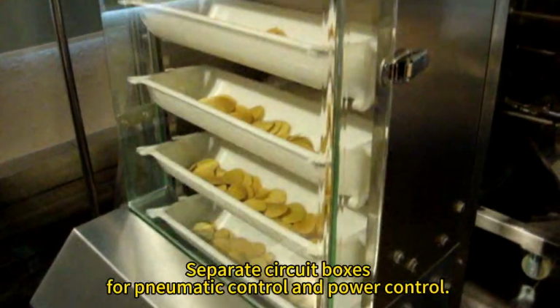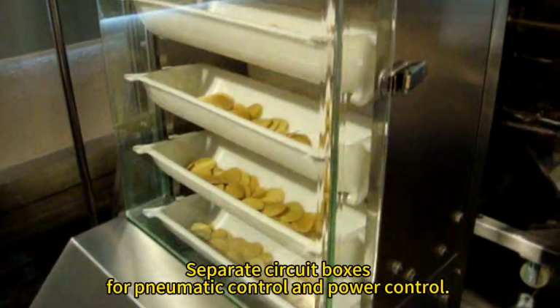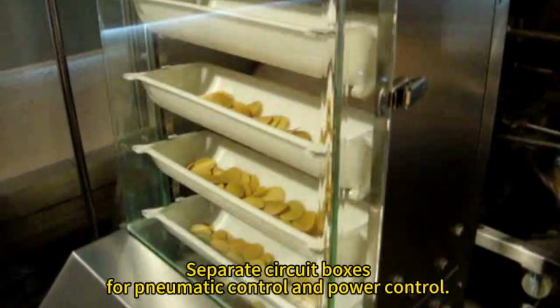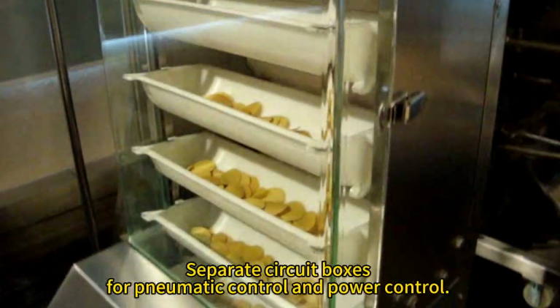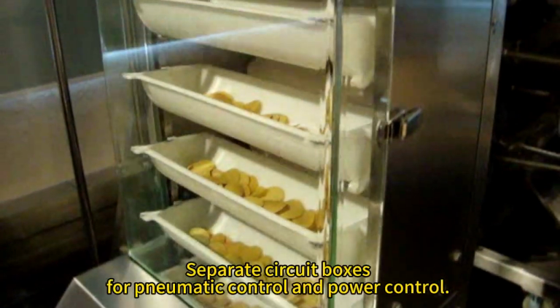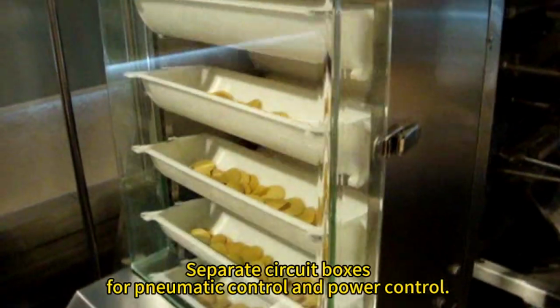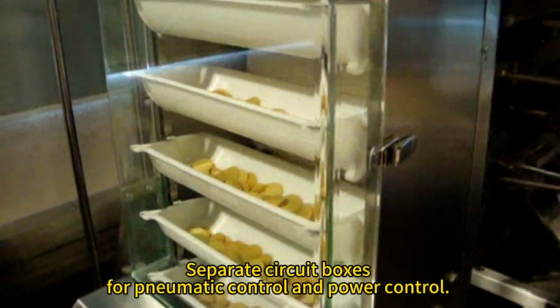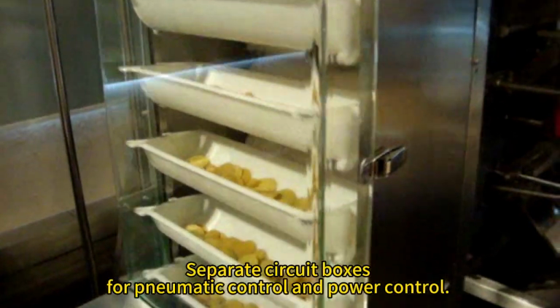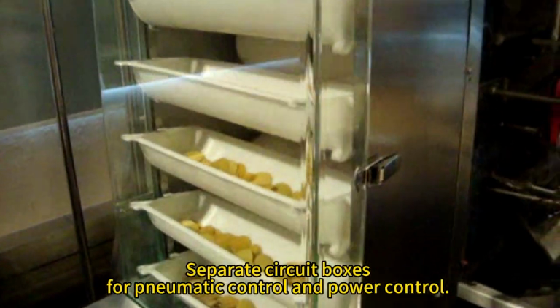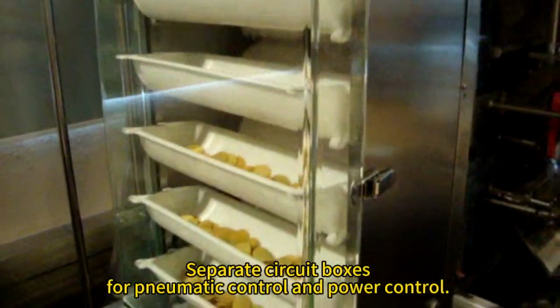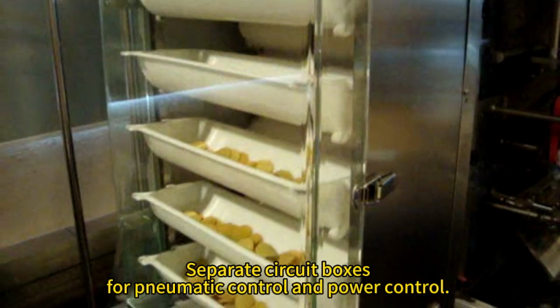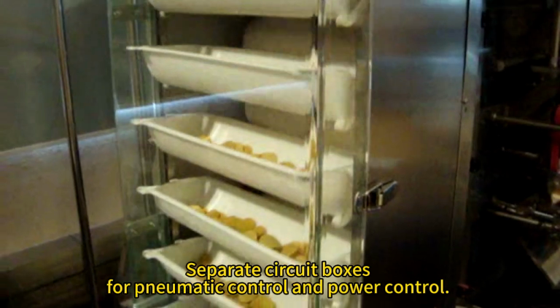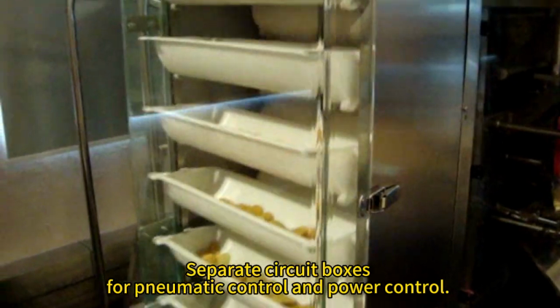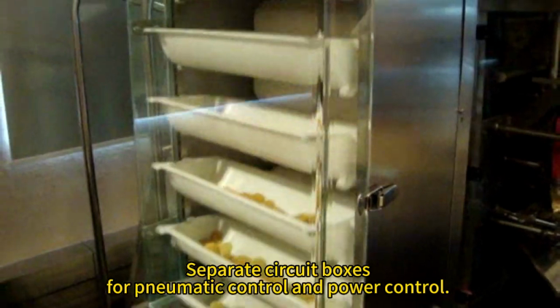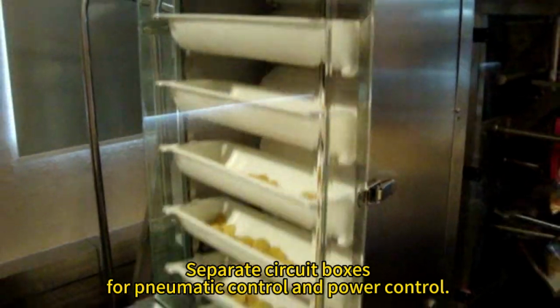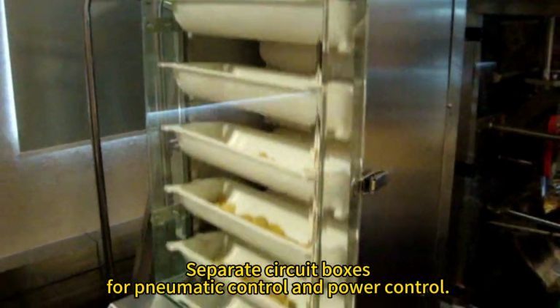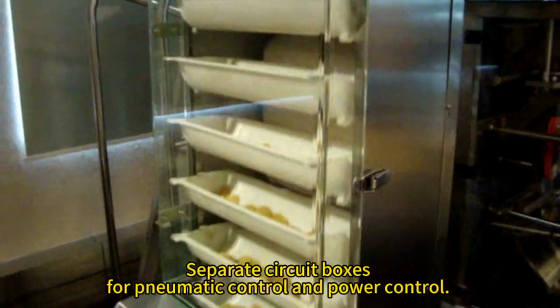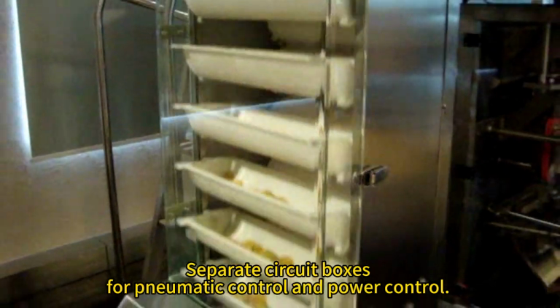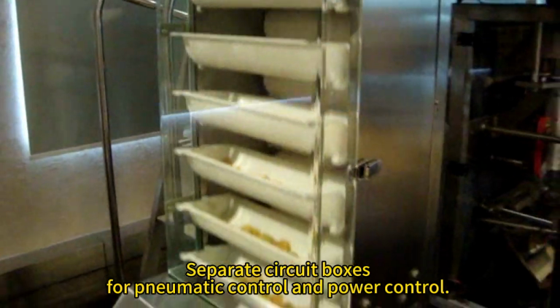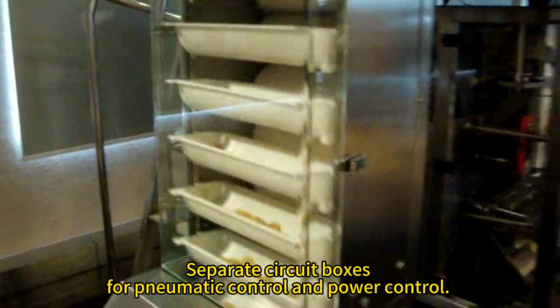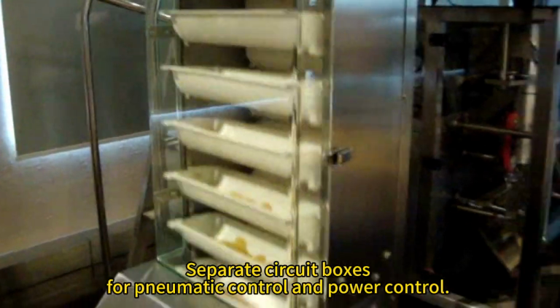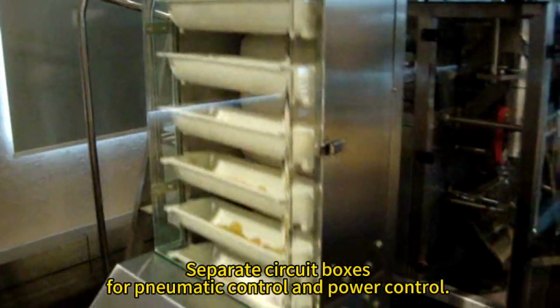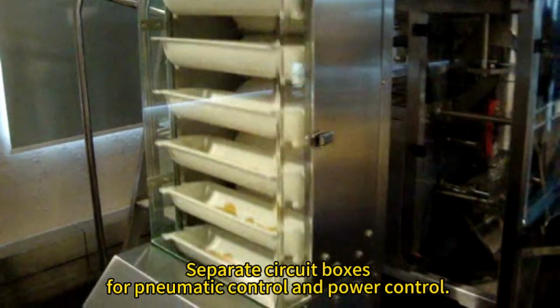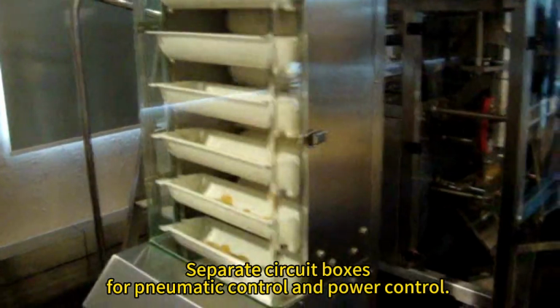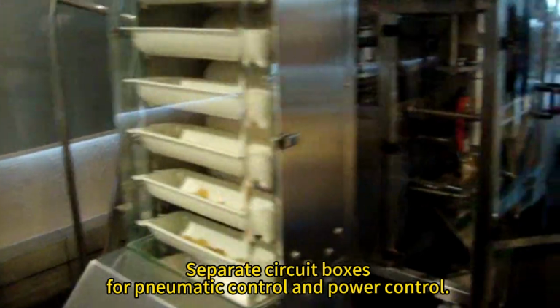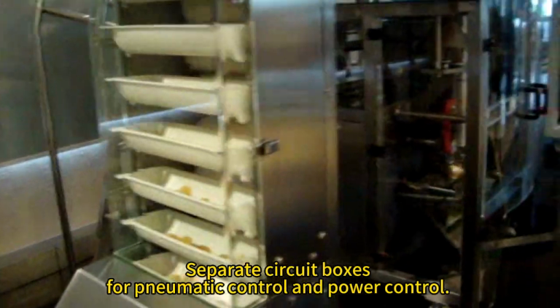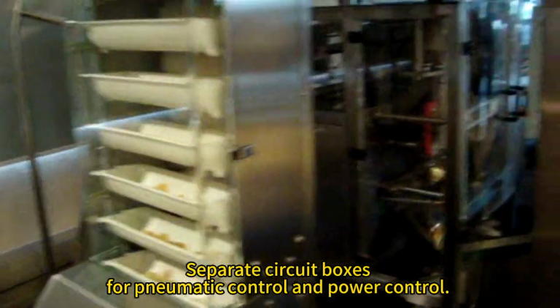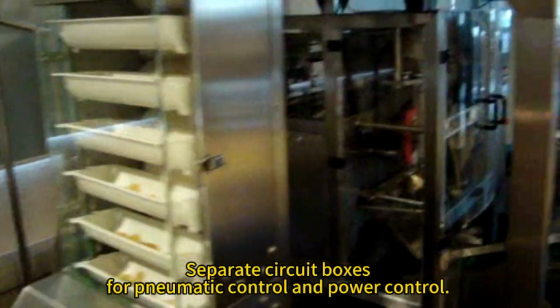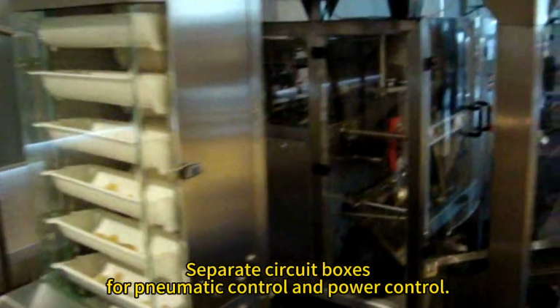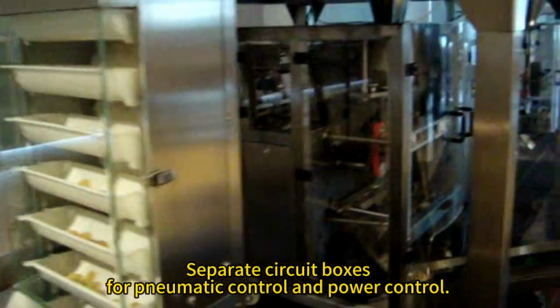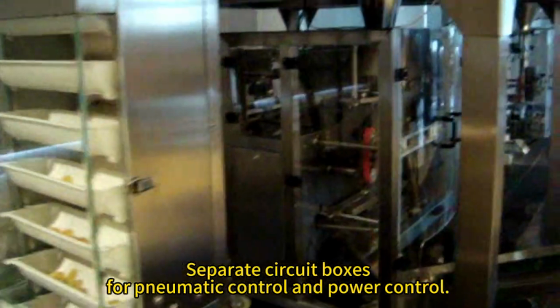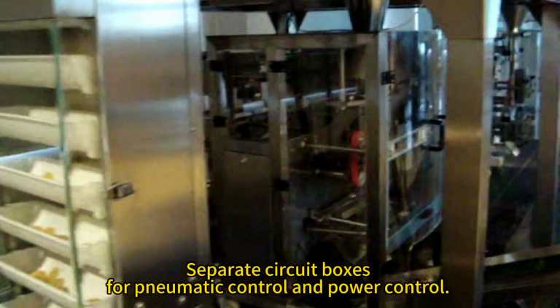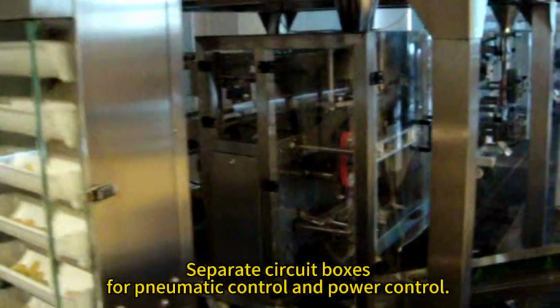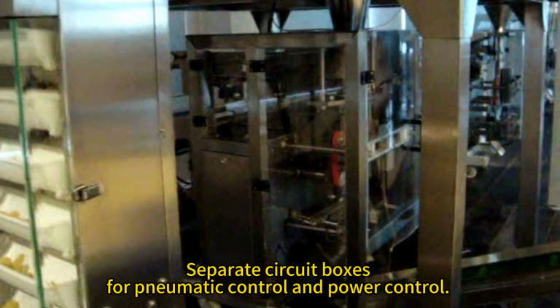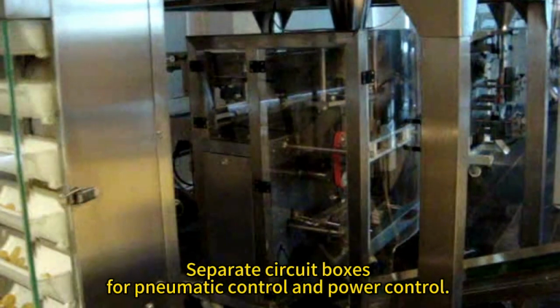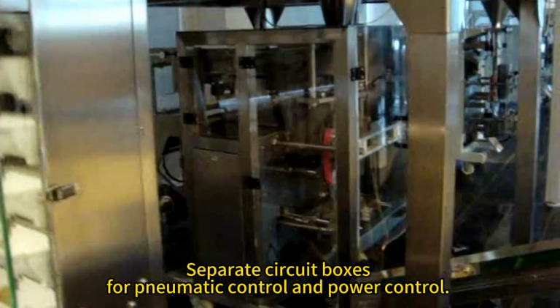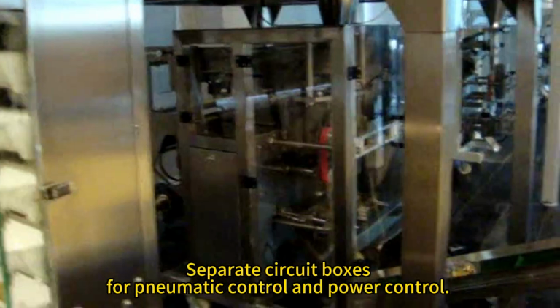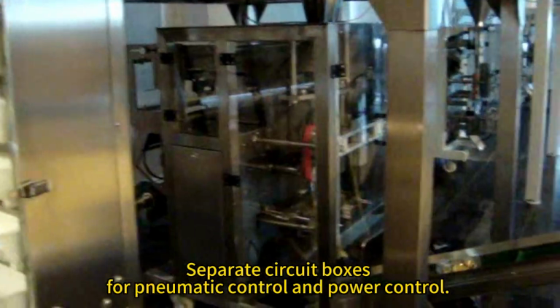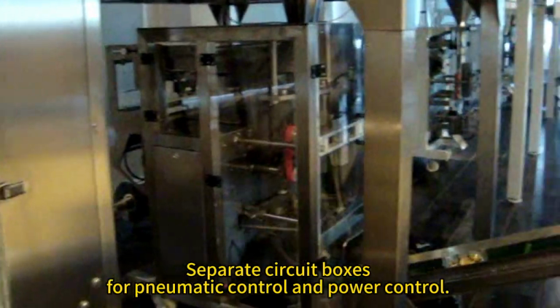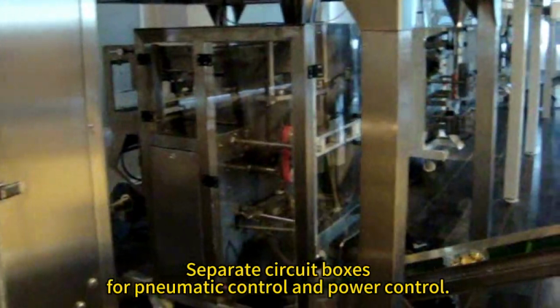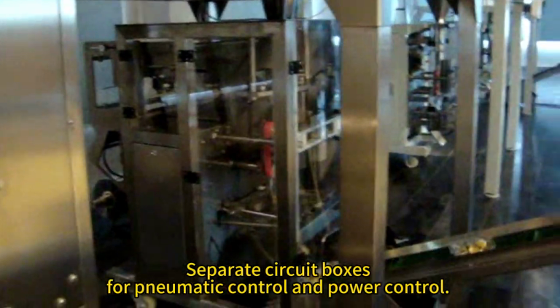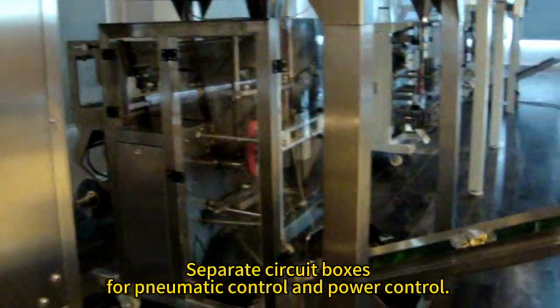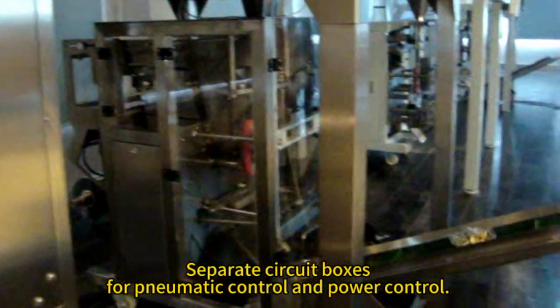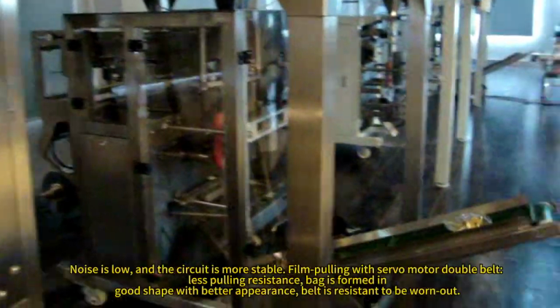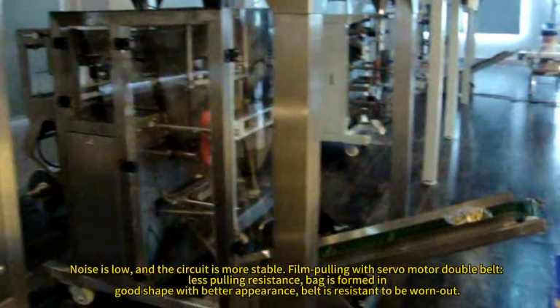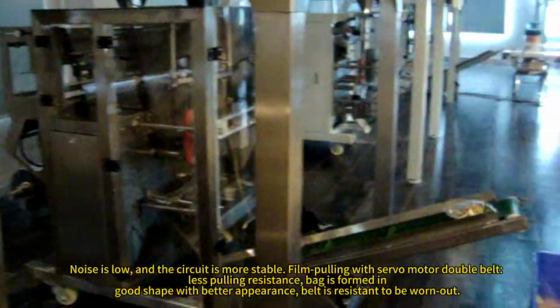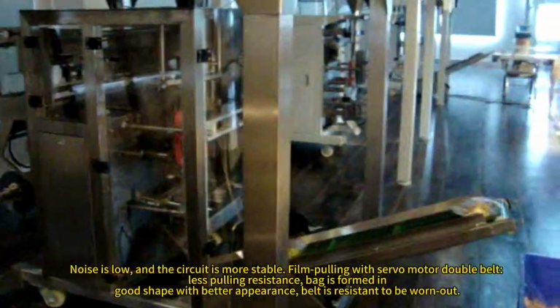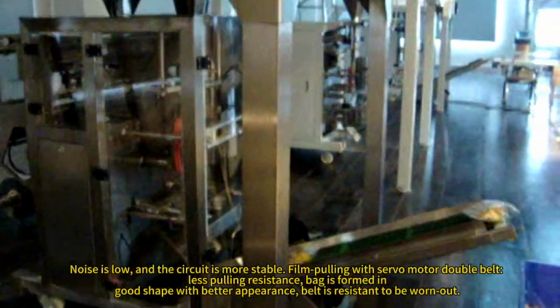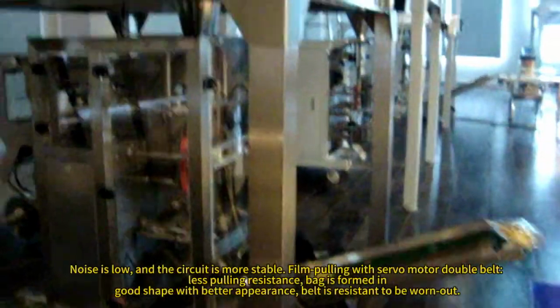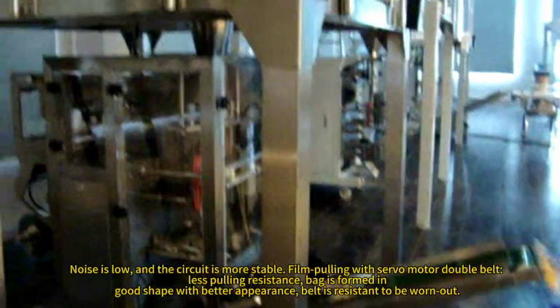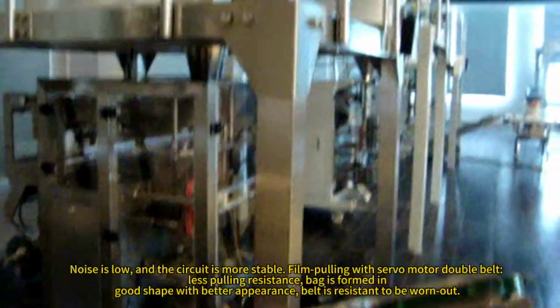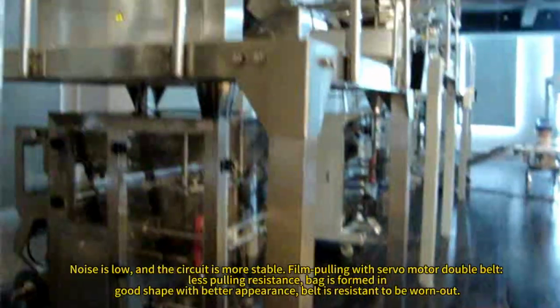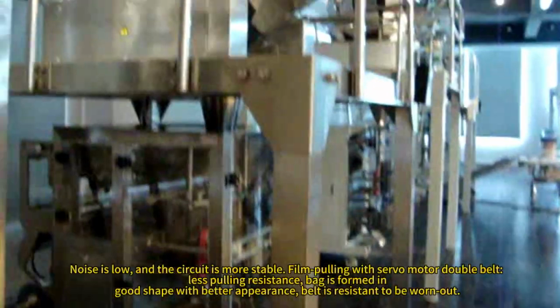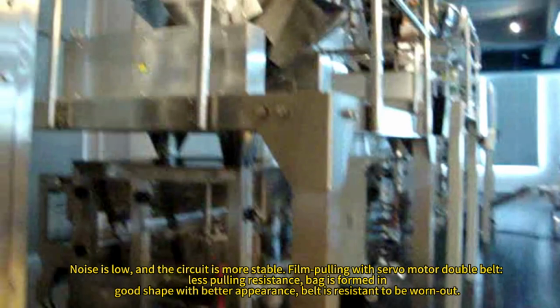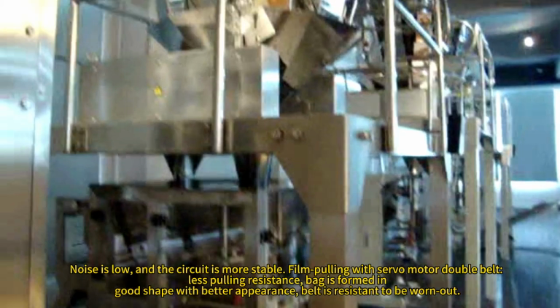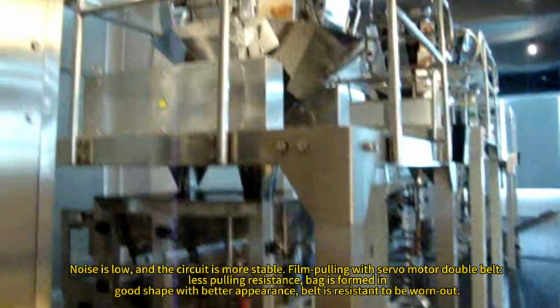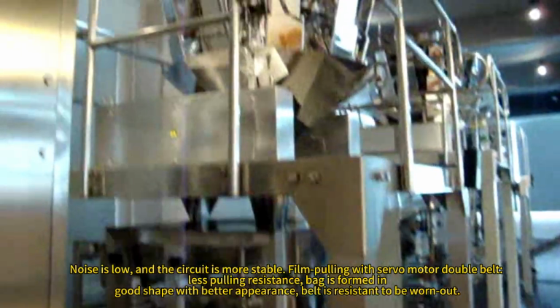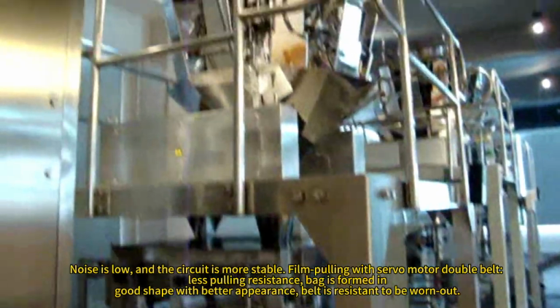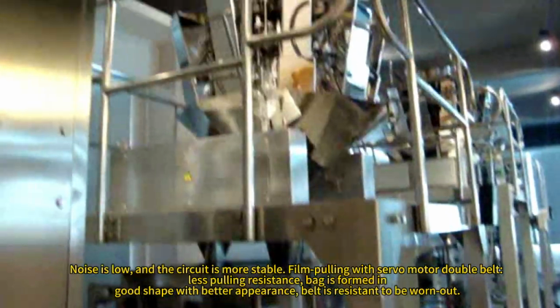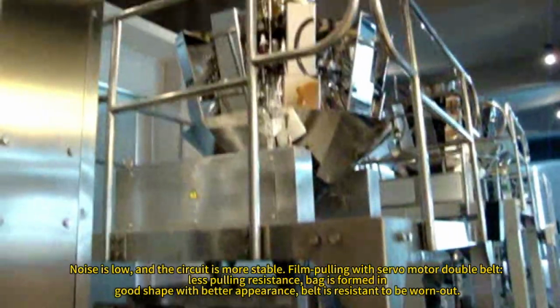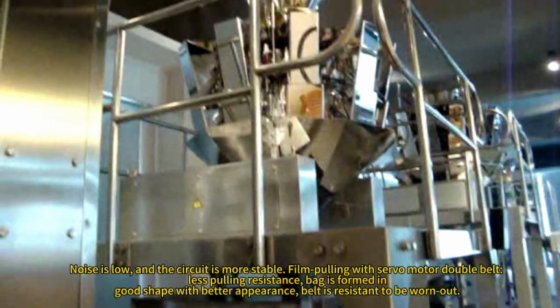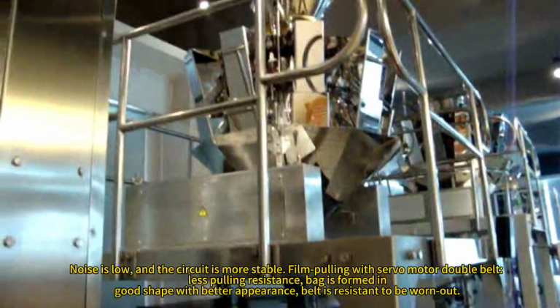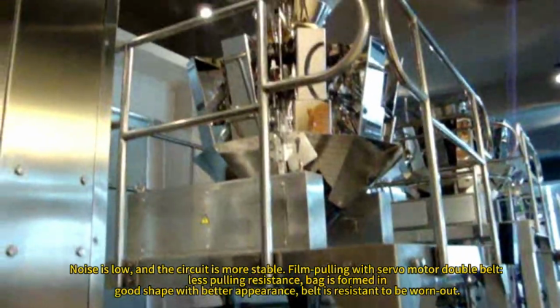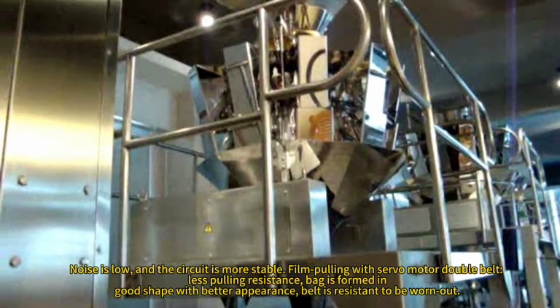Separate circuit boxes for signal control and power control. Noise is low and the circuit is more stable.